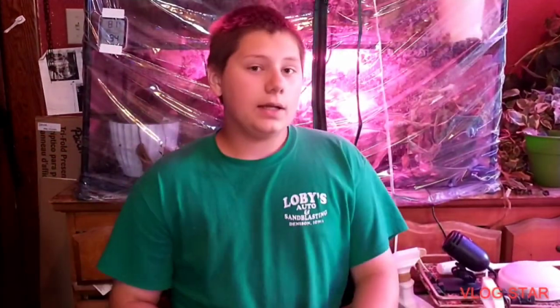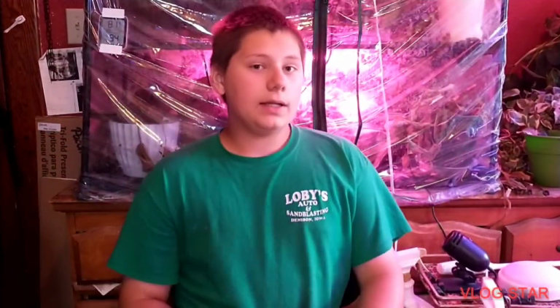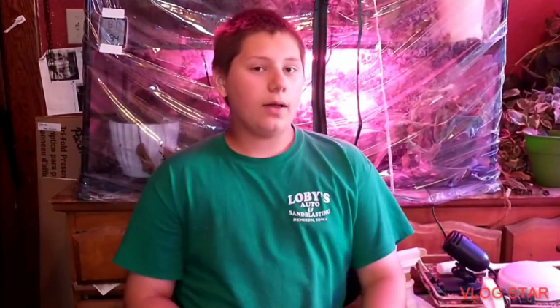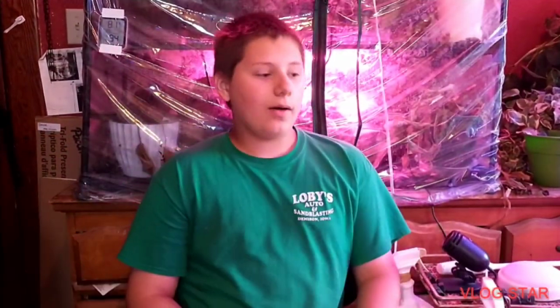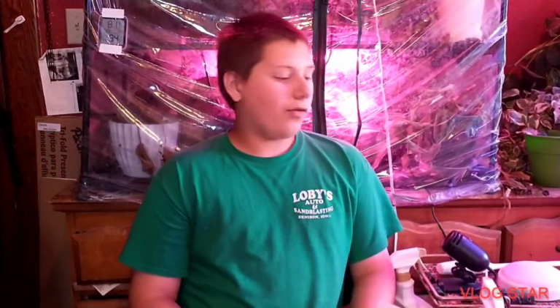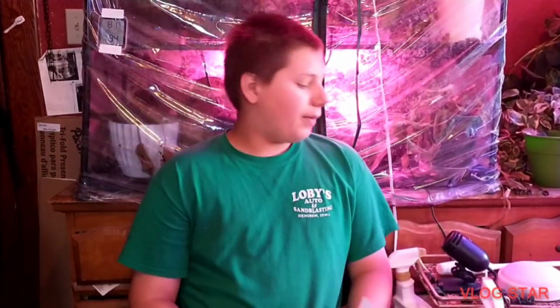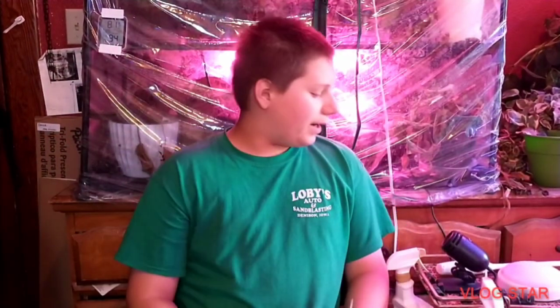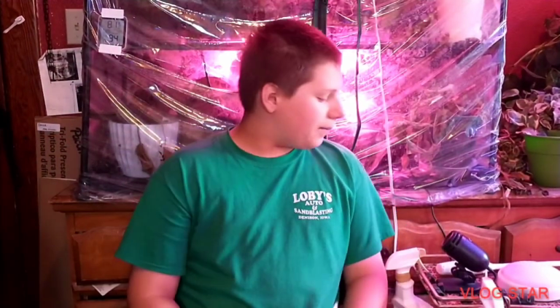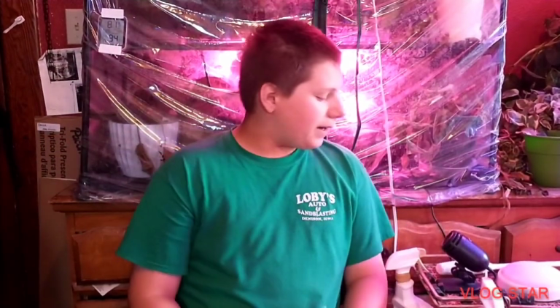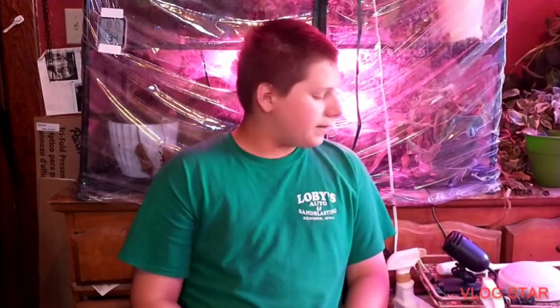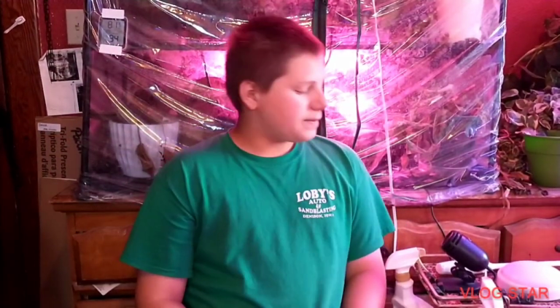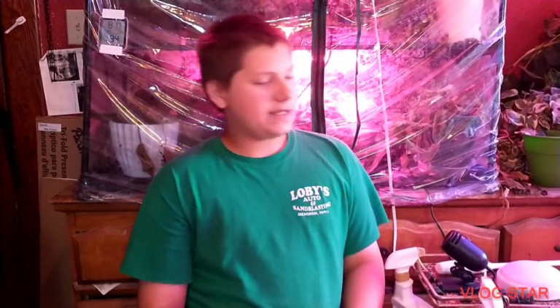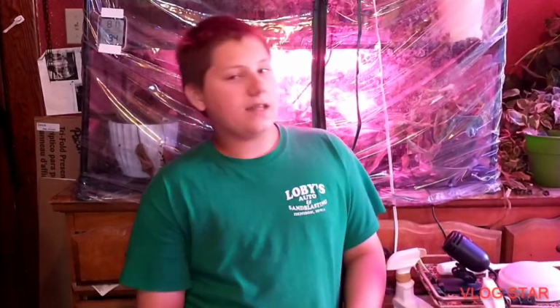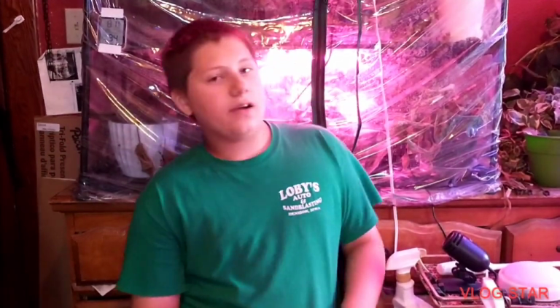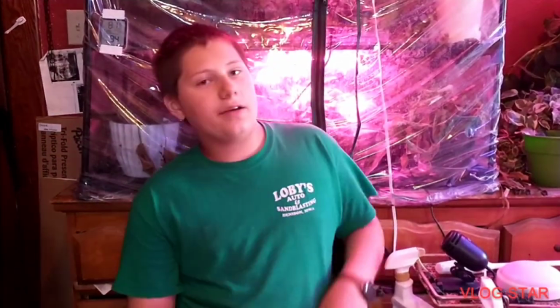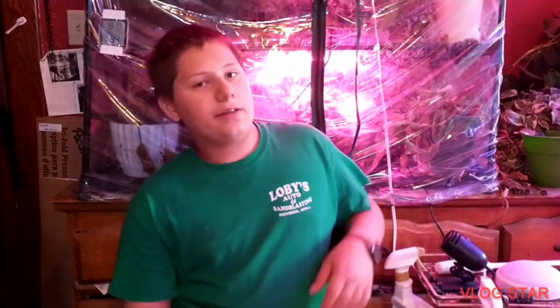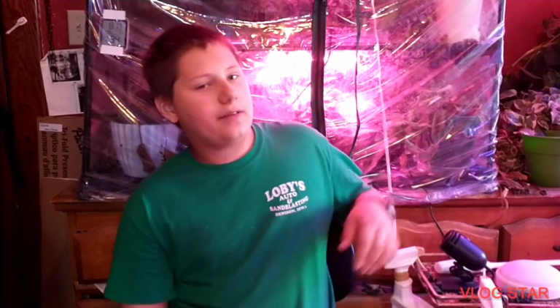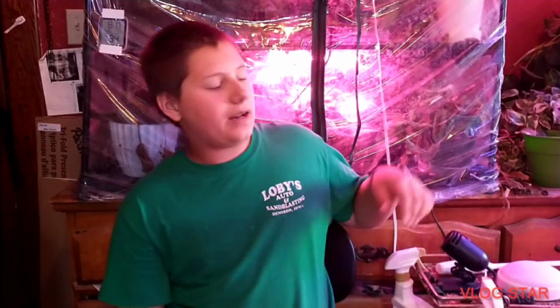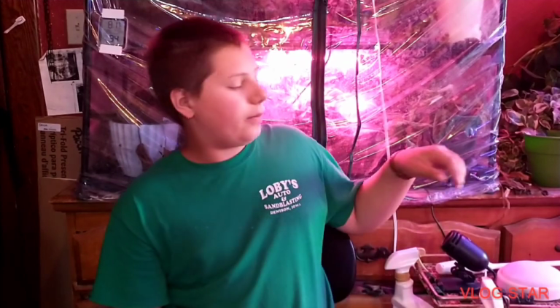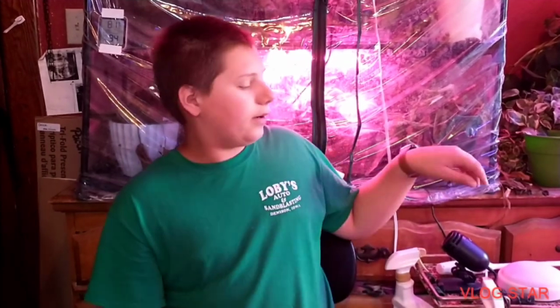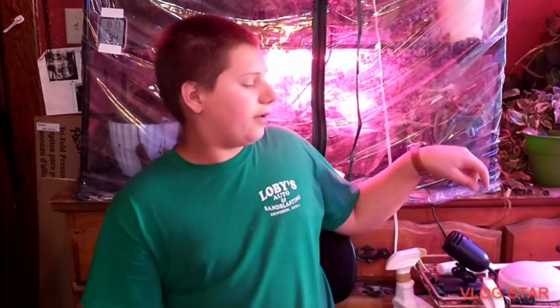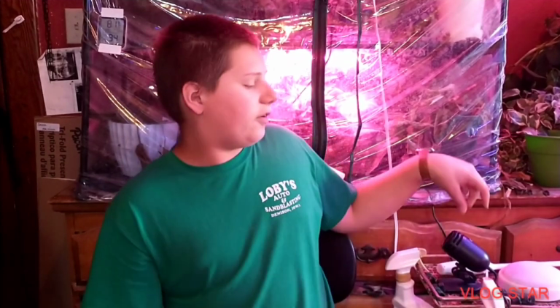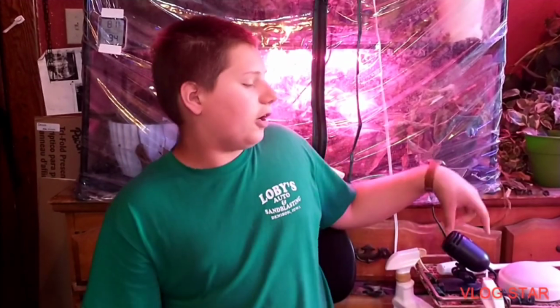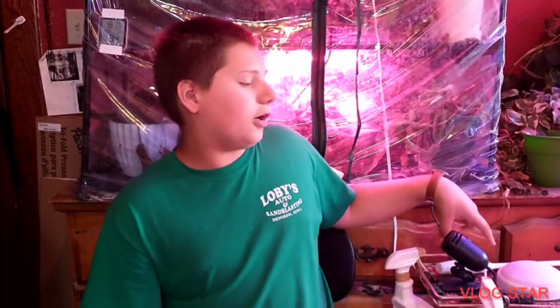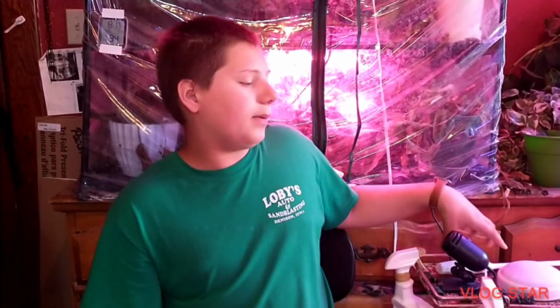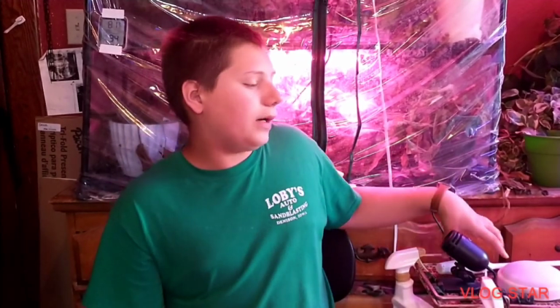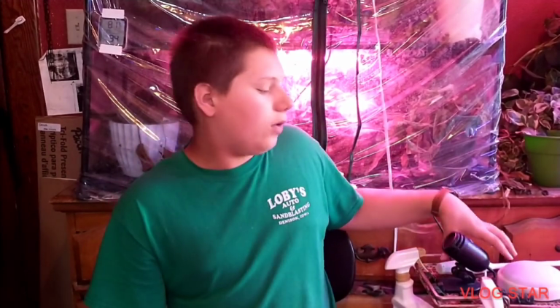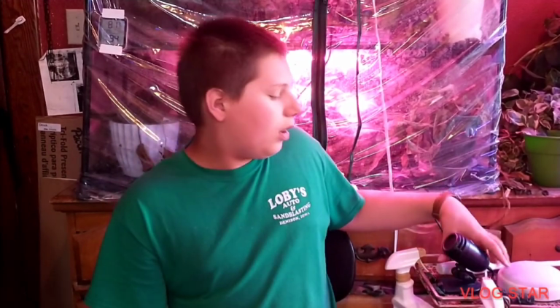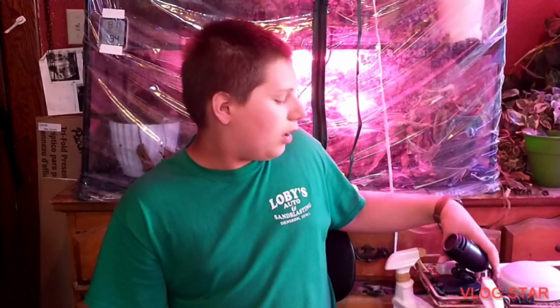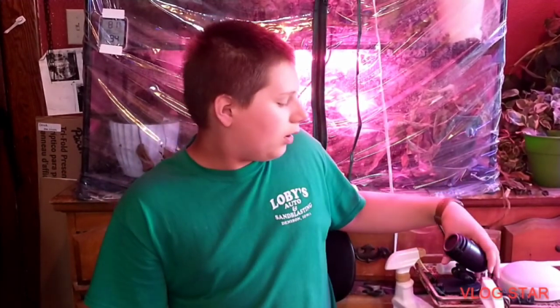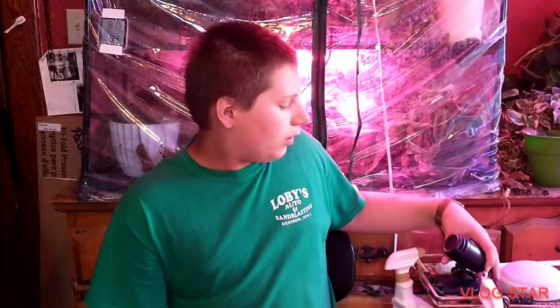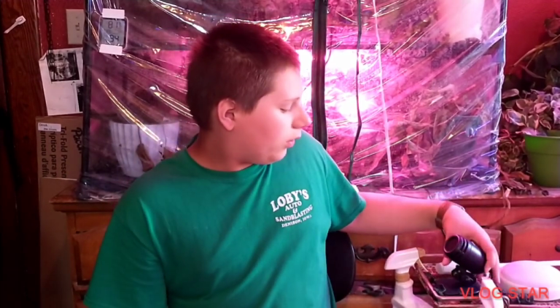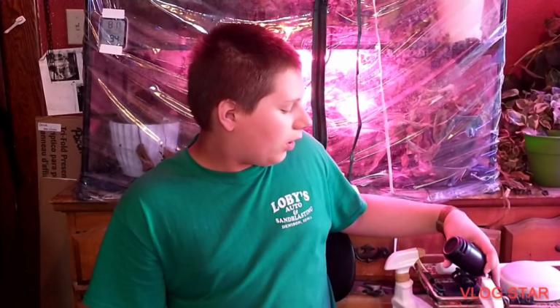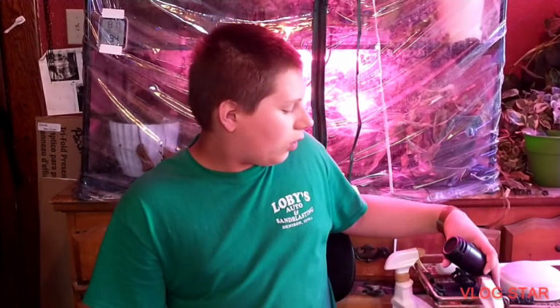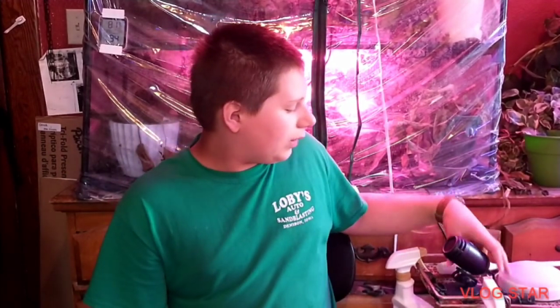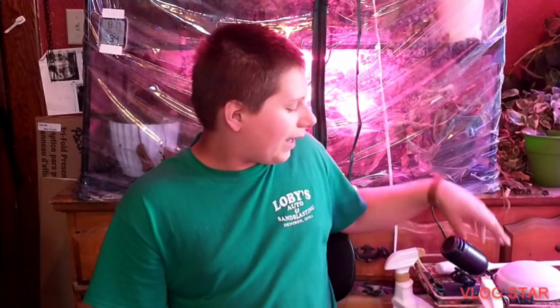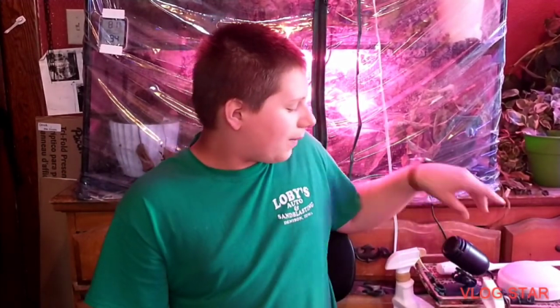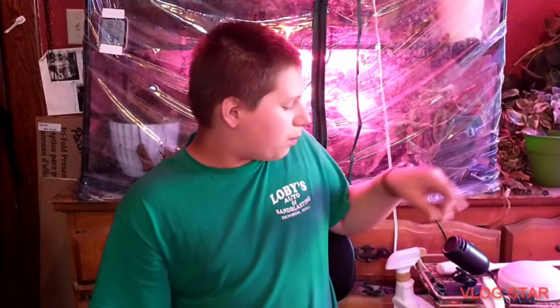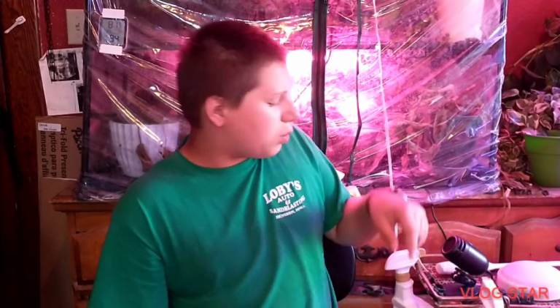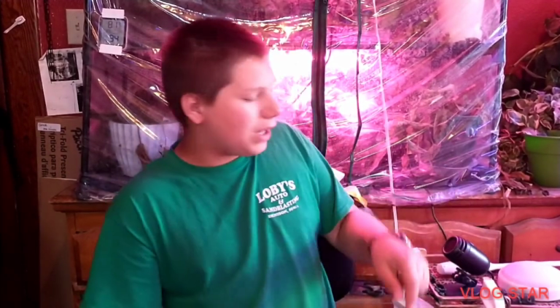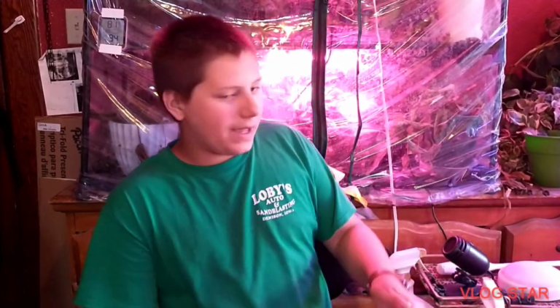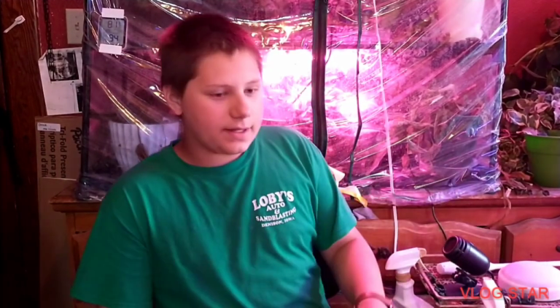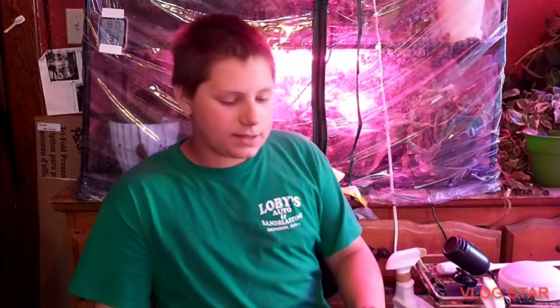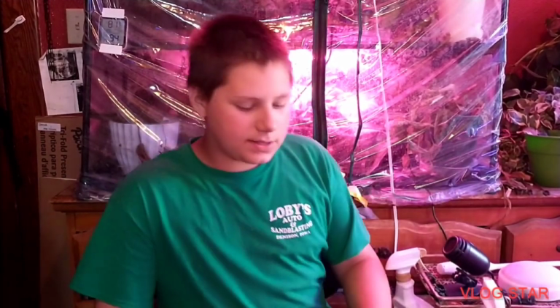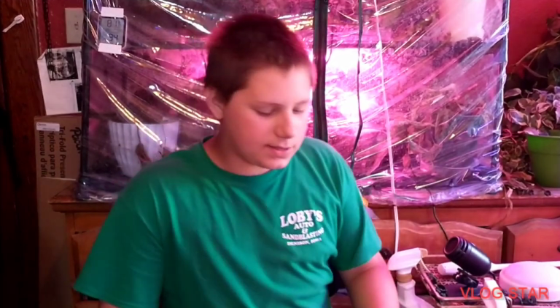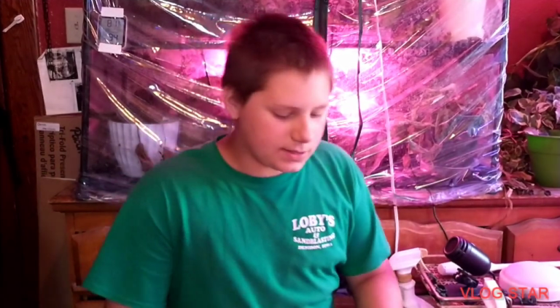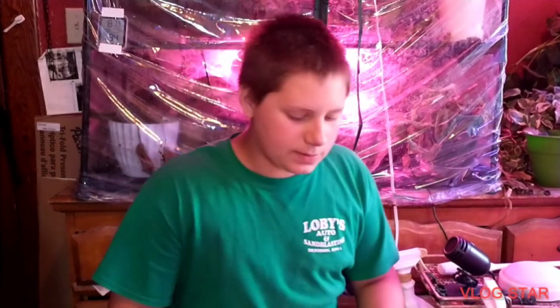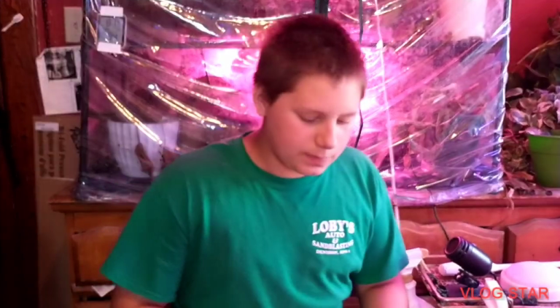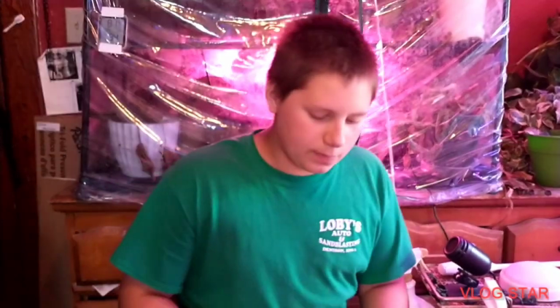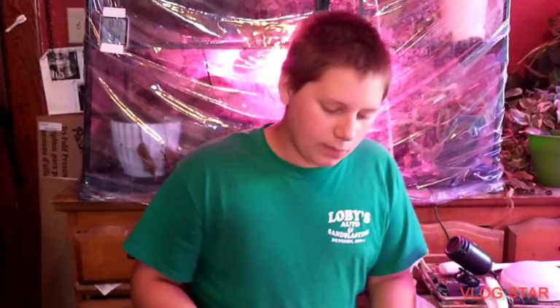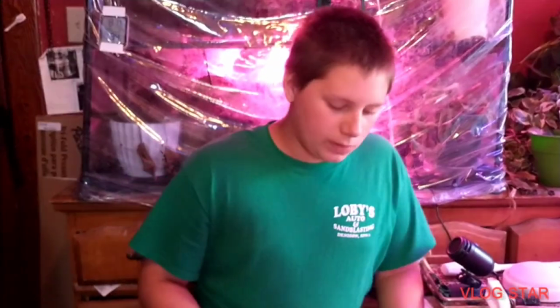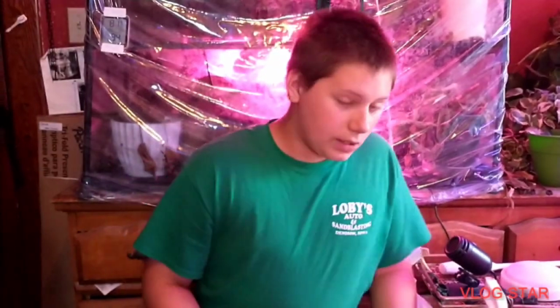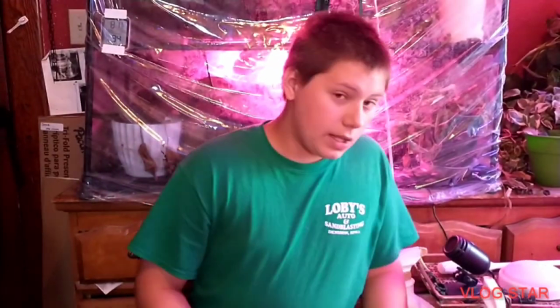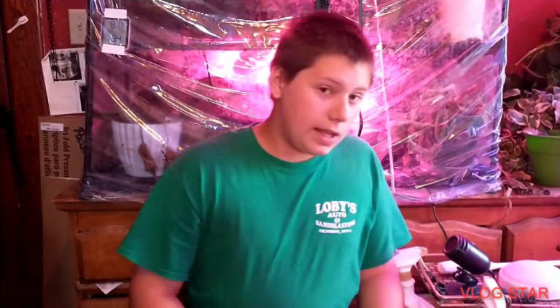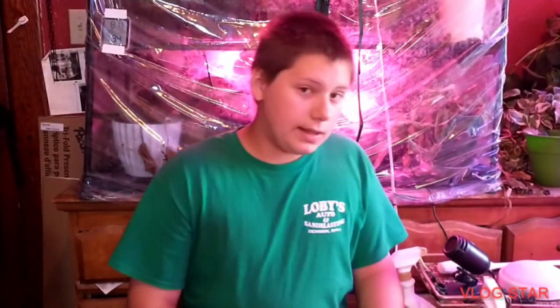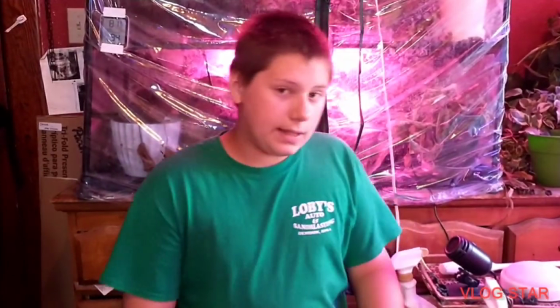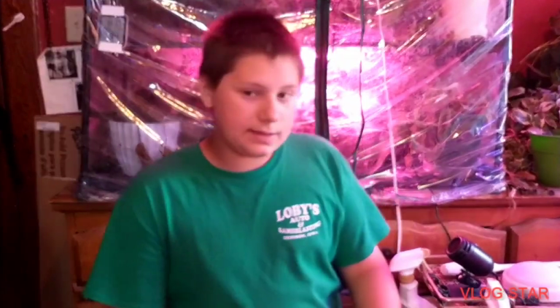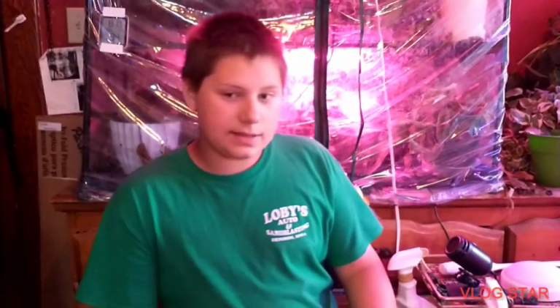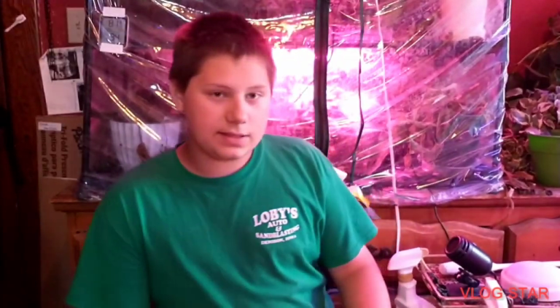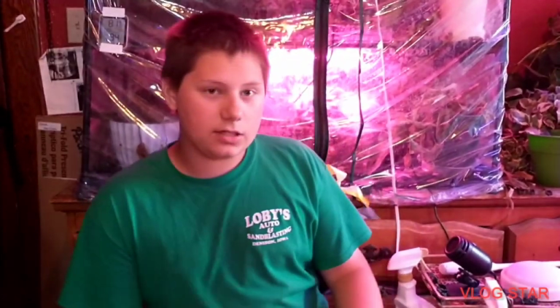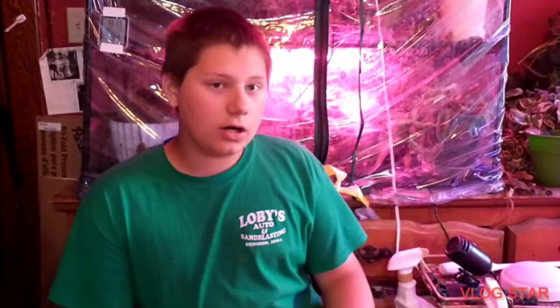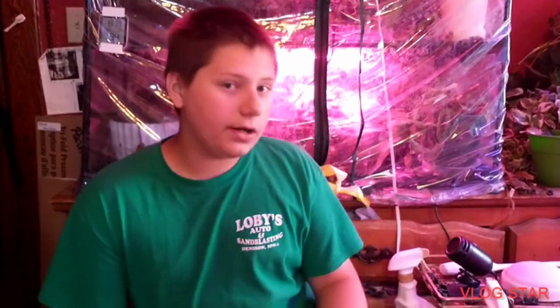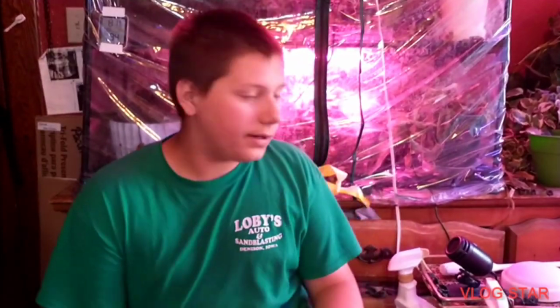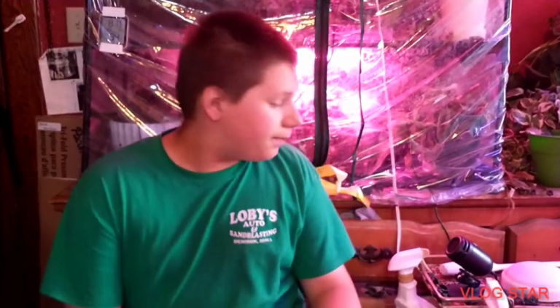Hello everybody, my name is Derek and today we're going to talk about low-light plants. Let's get started.